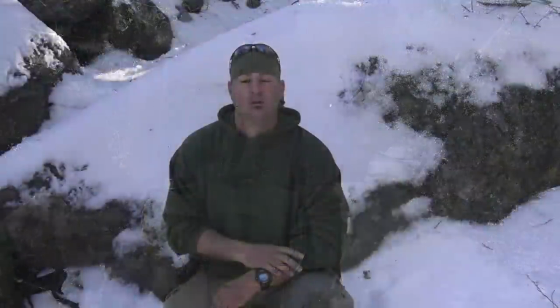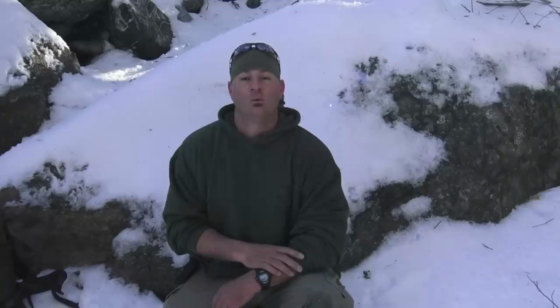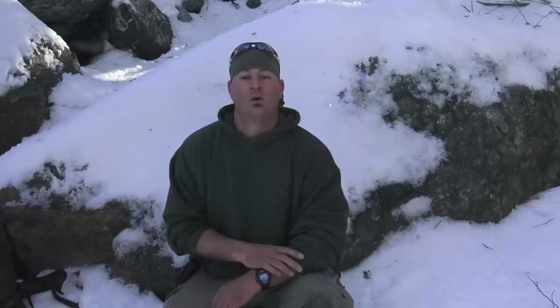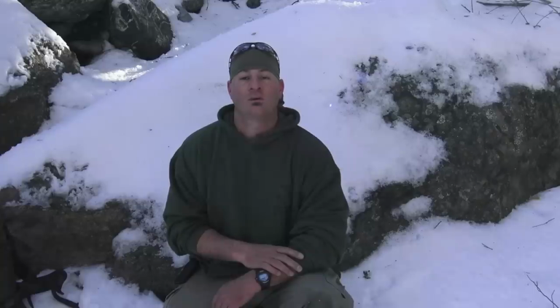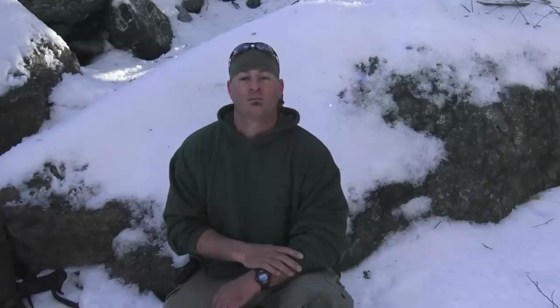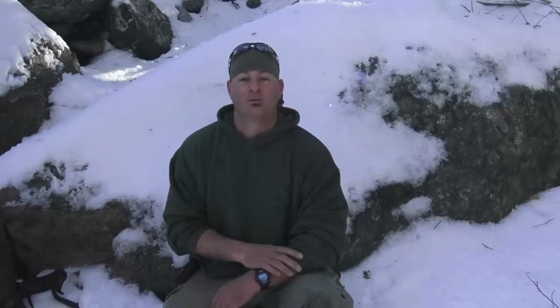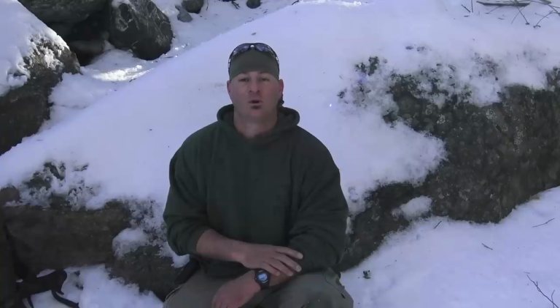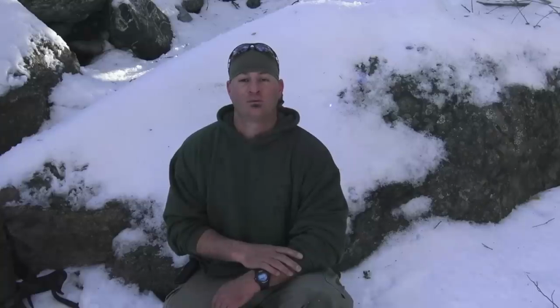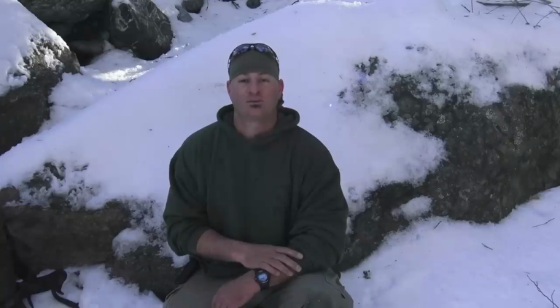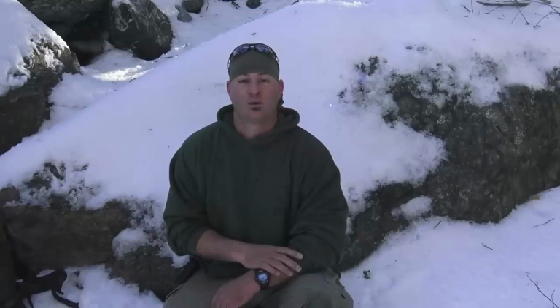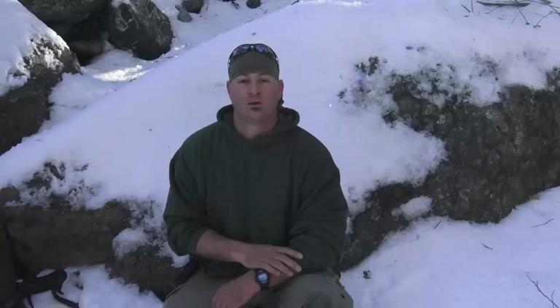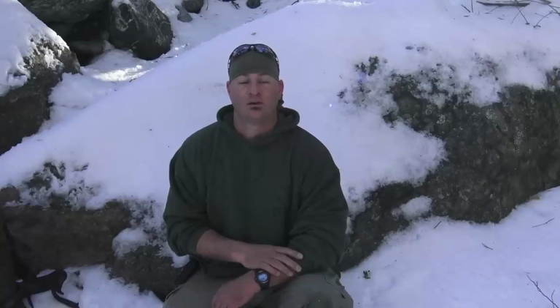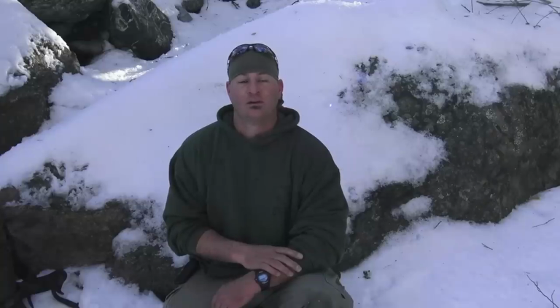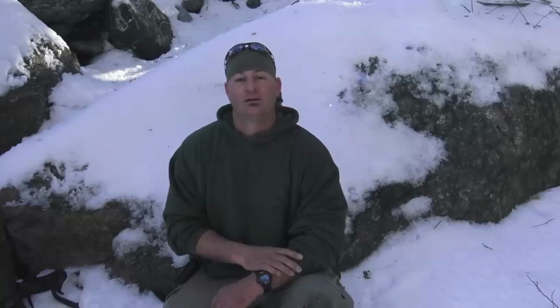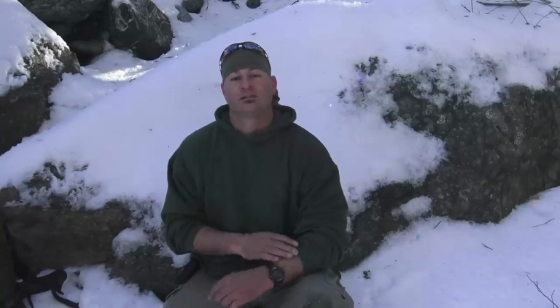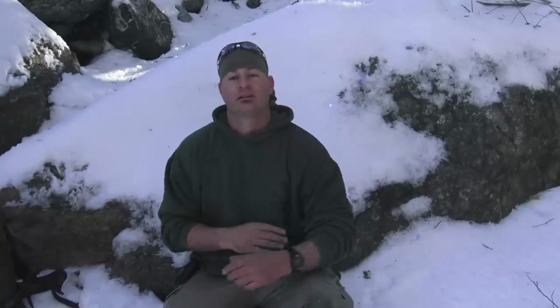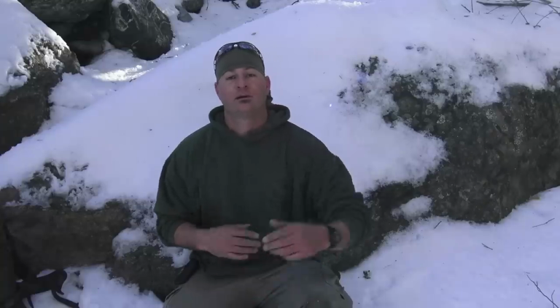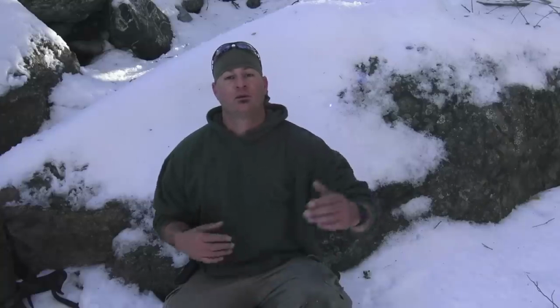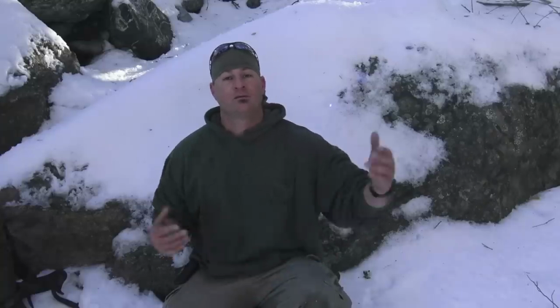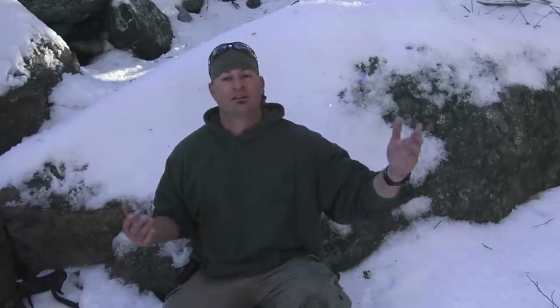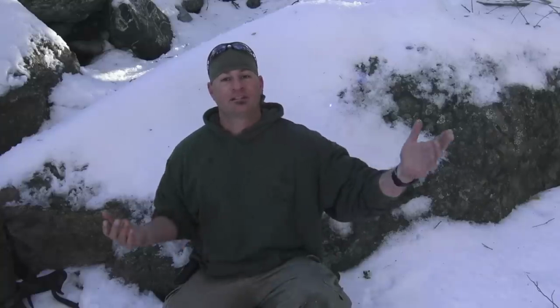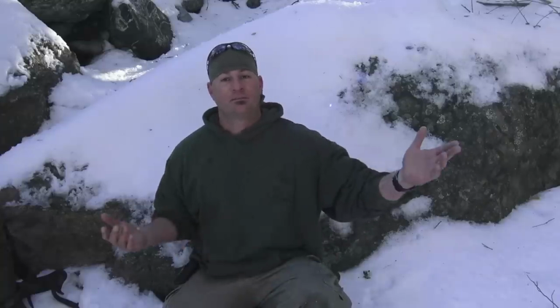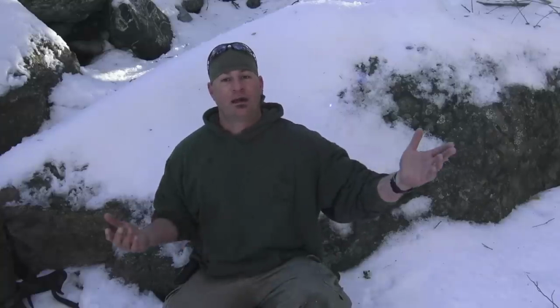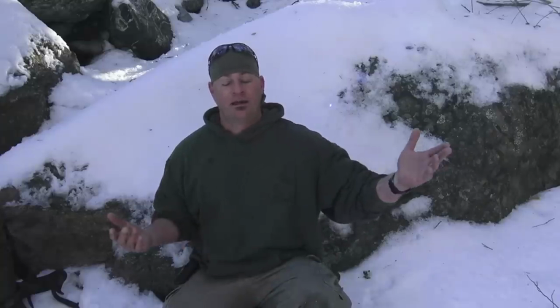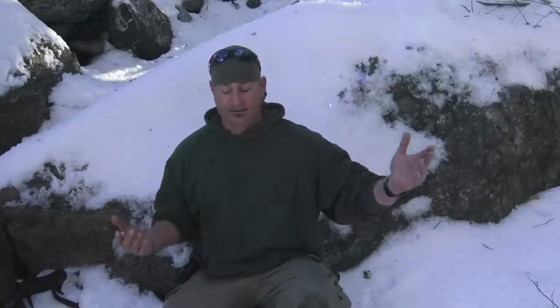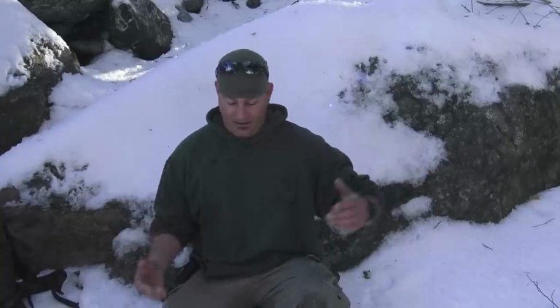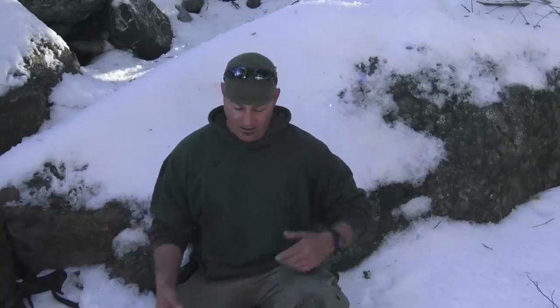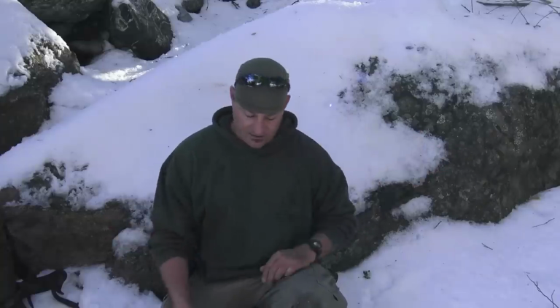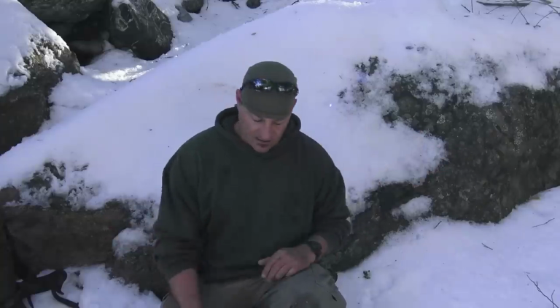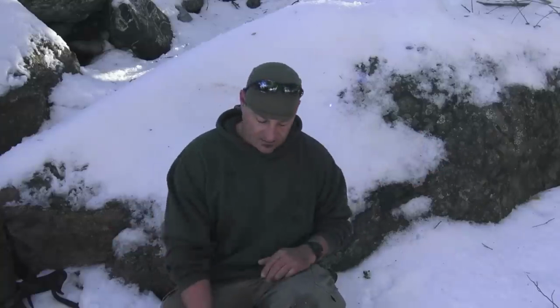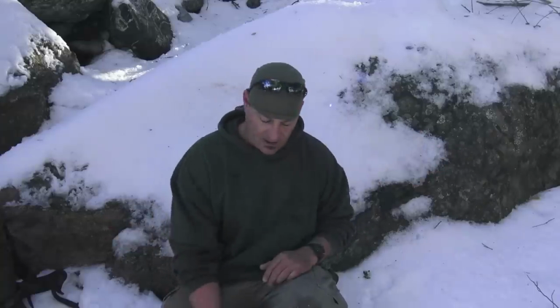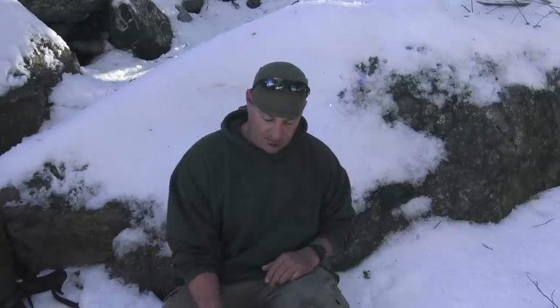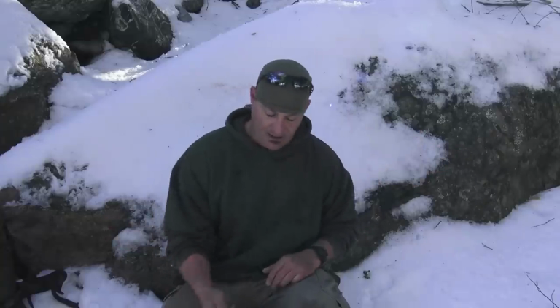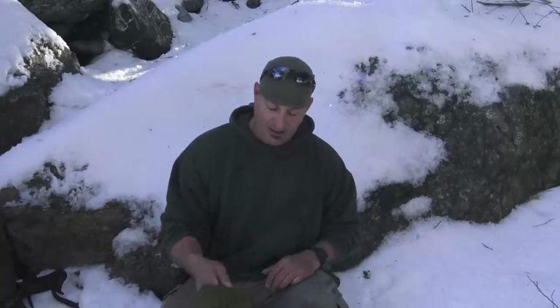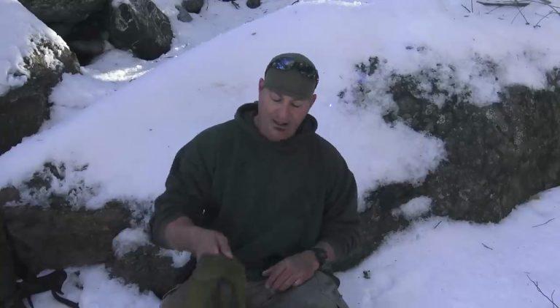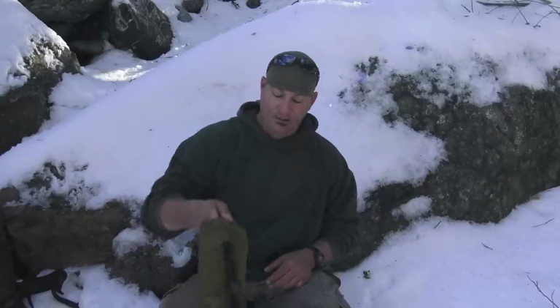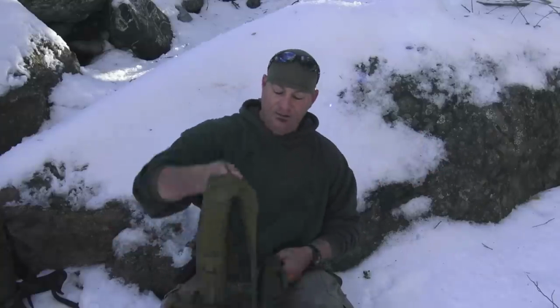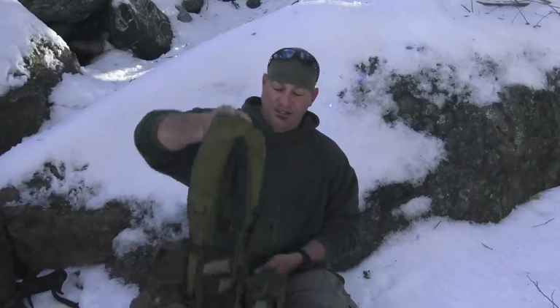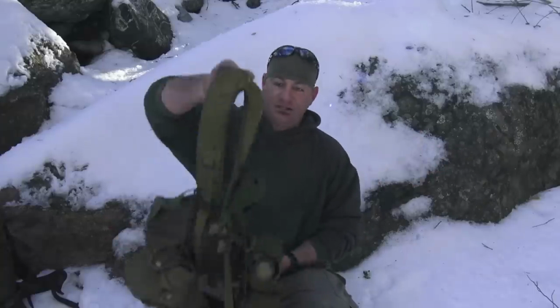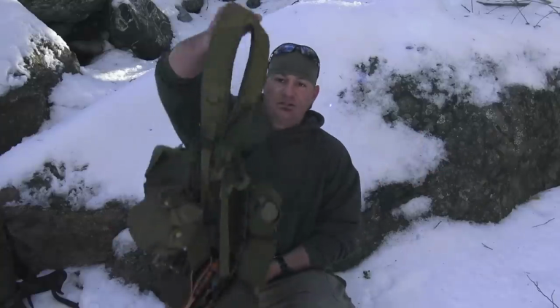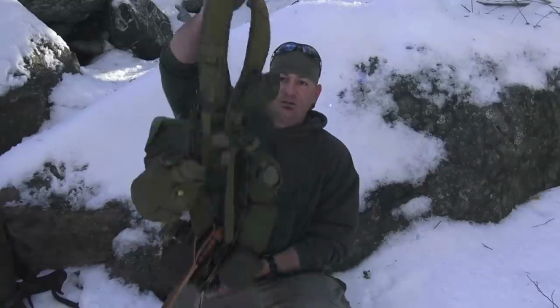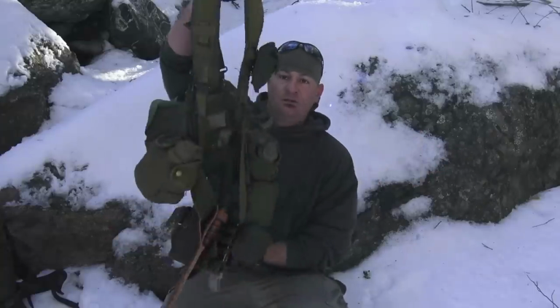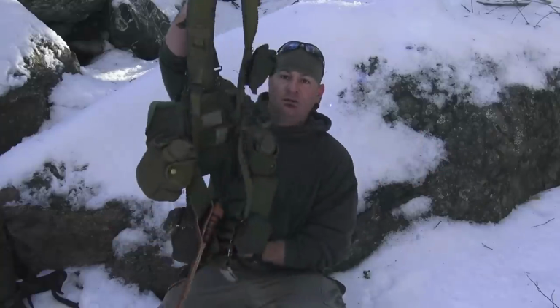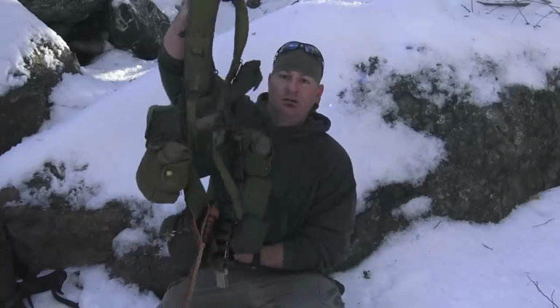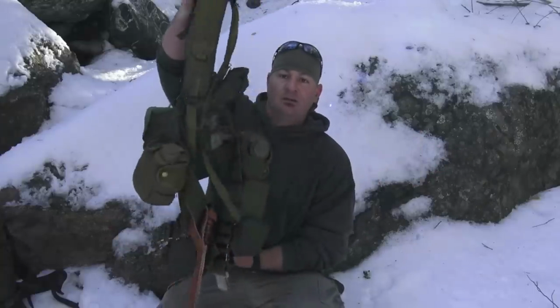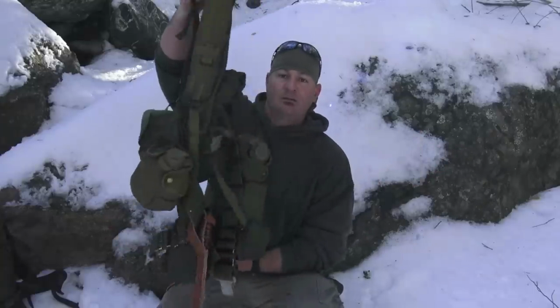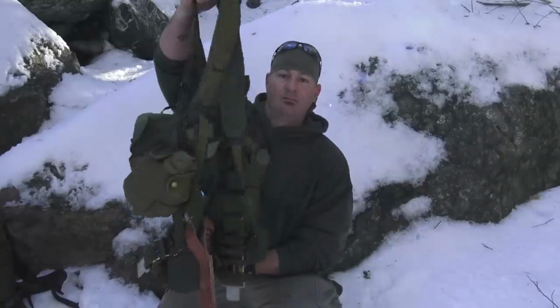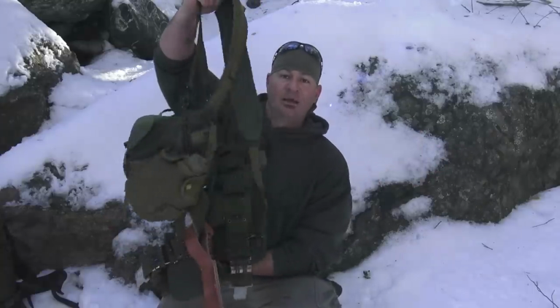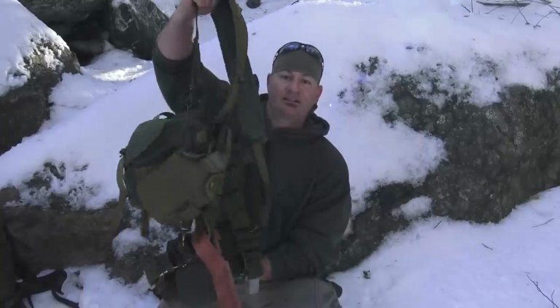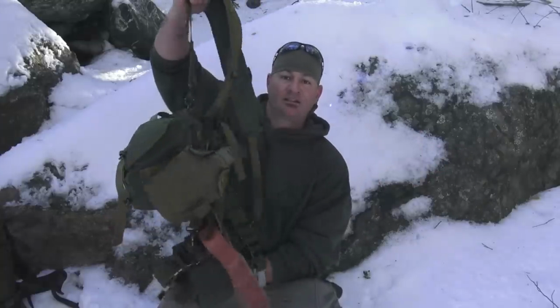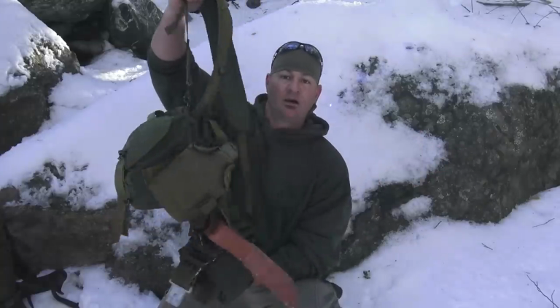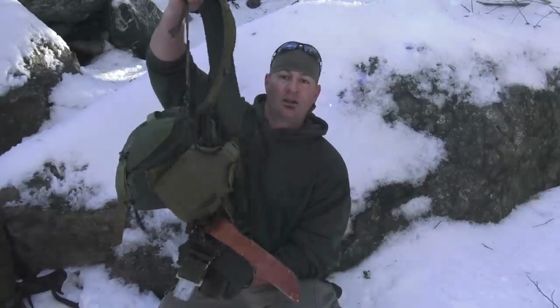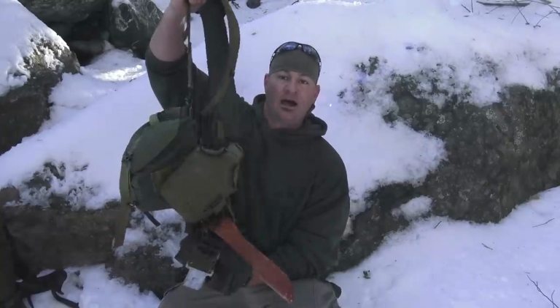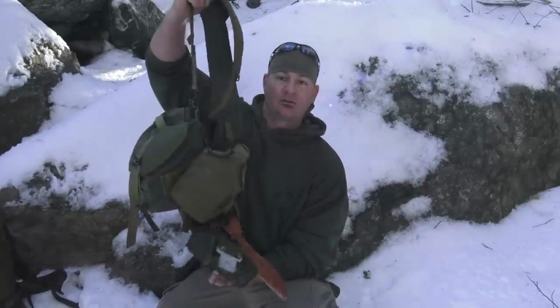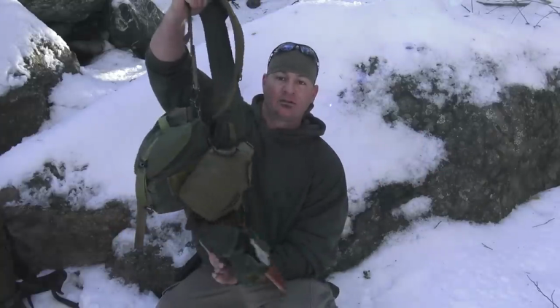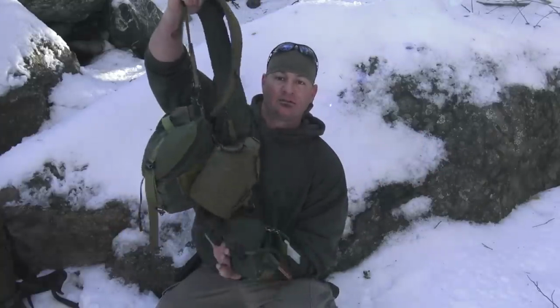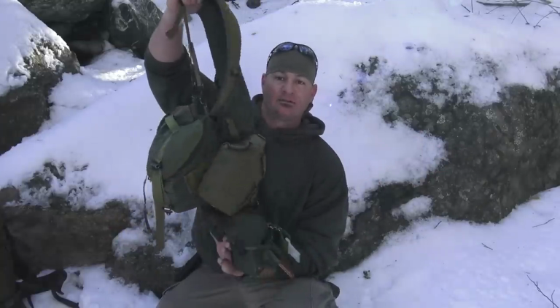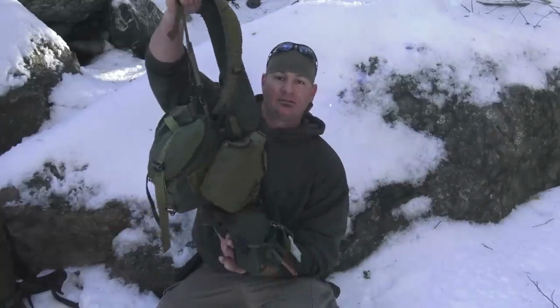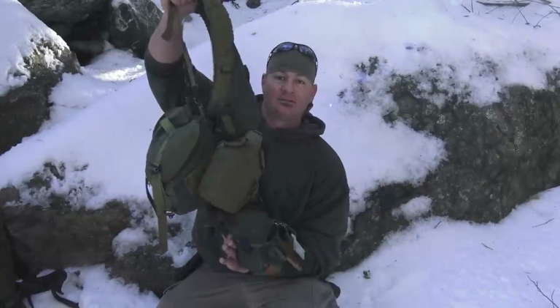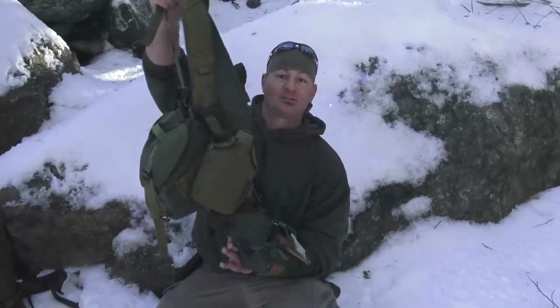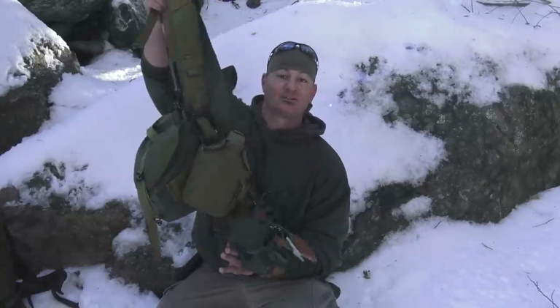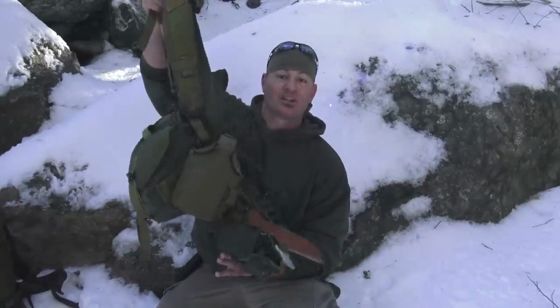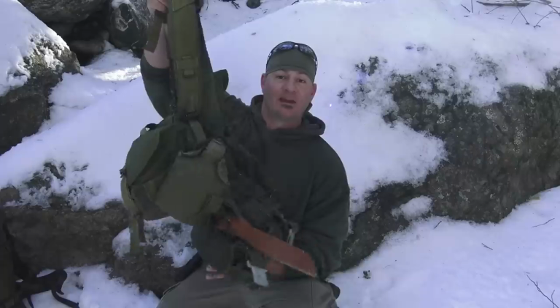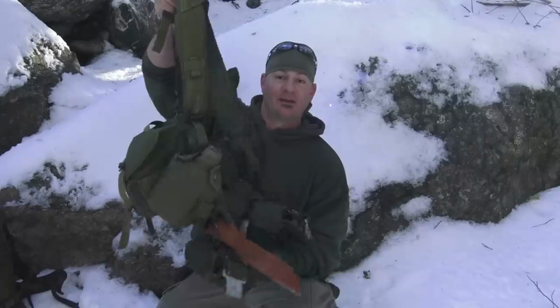Welcome to Corporal's Corner. Today I want to visit the past and talk about my LC2 basic loadout, so stick around.